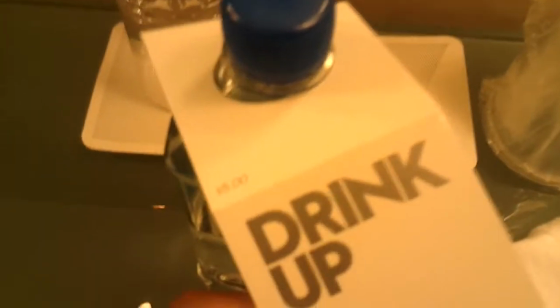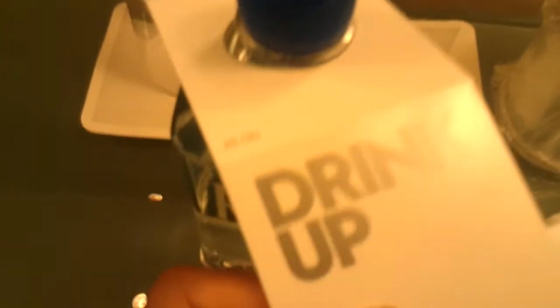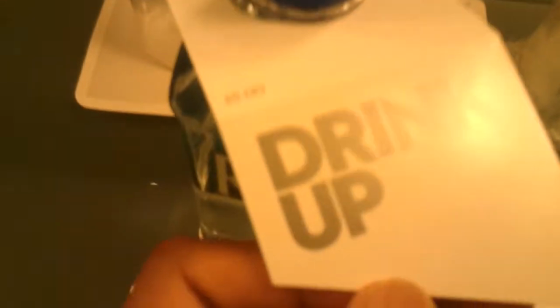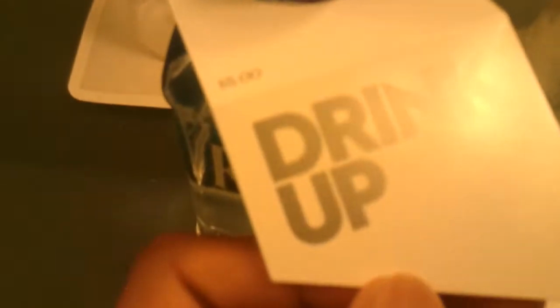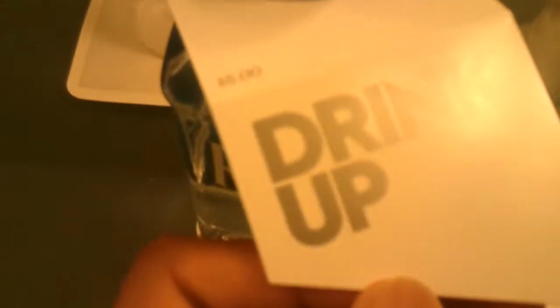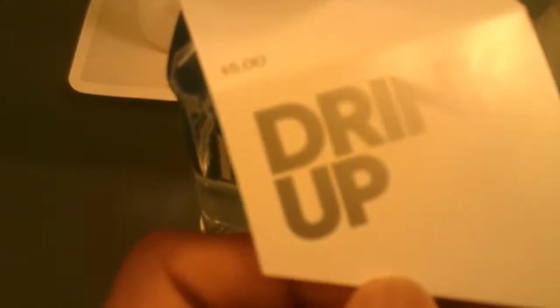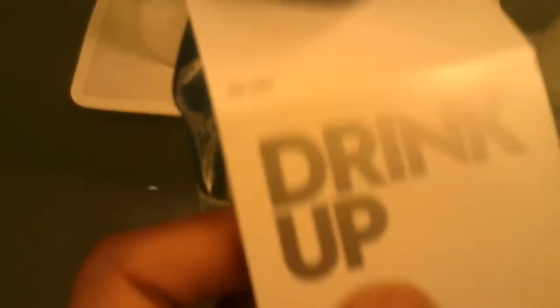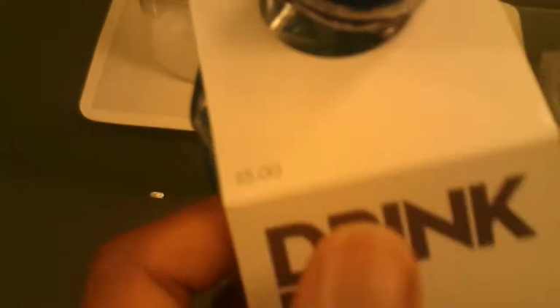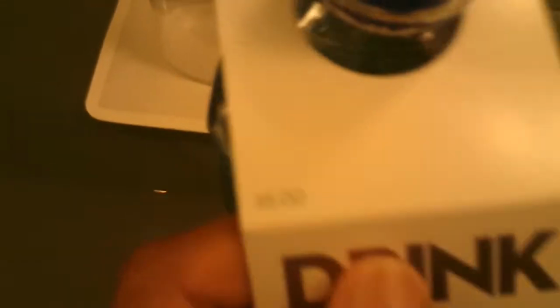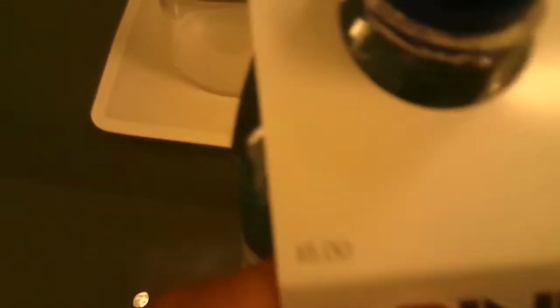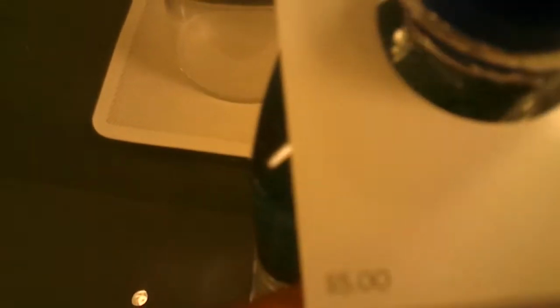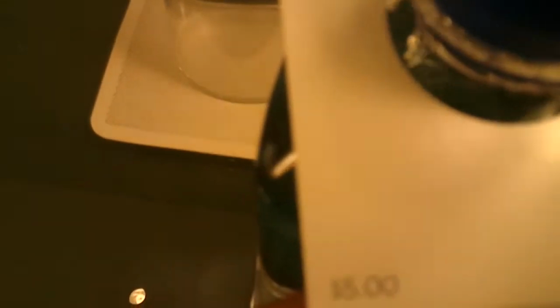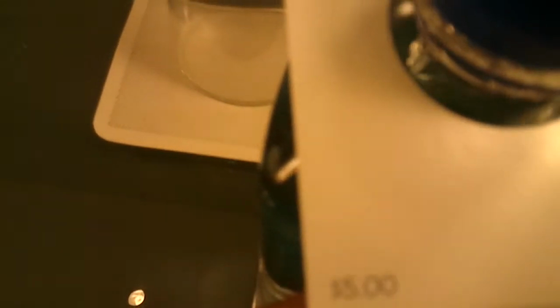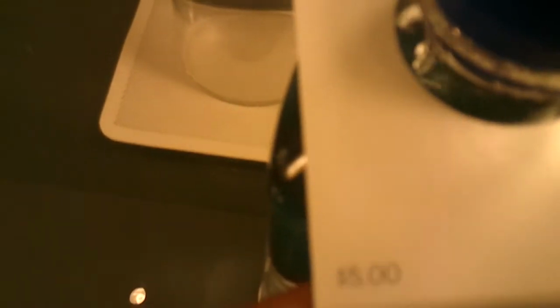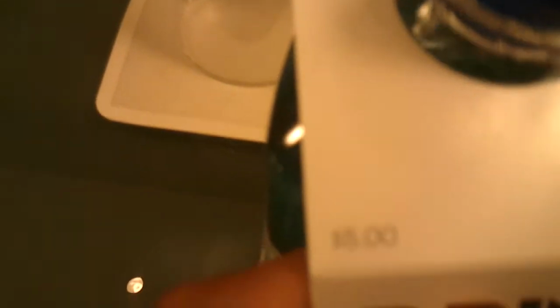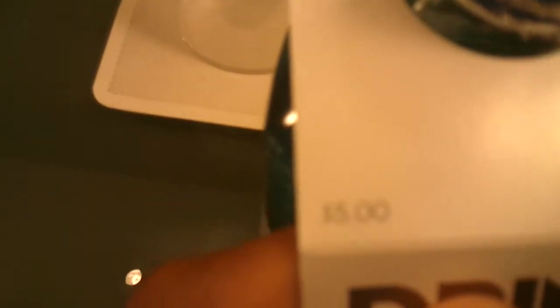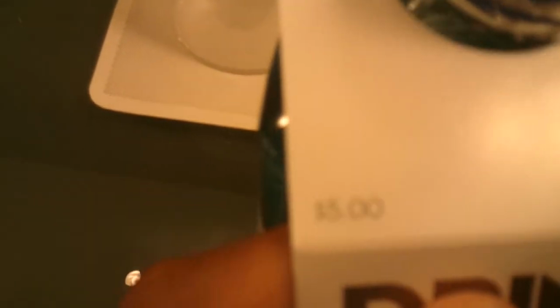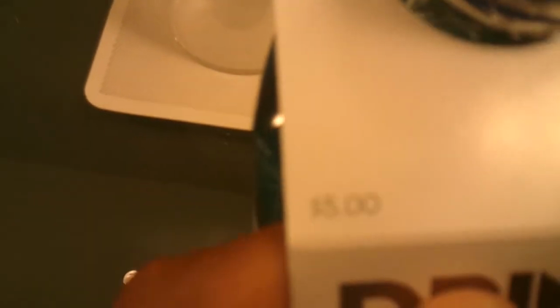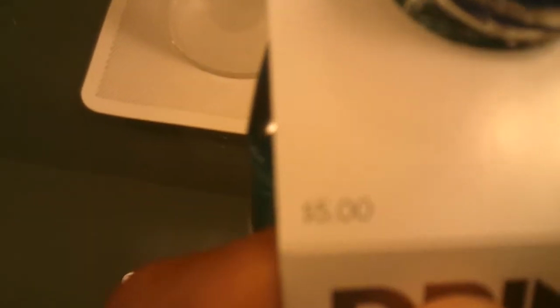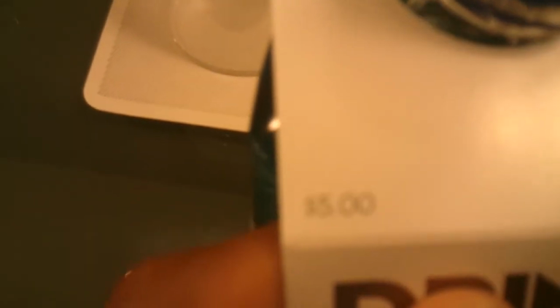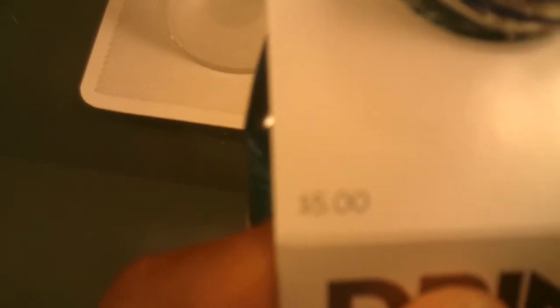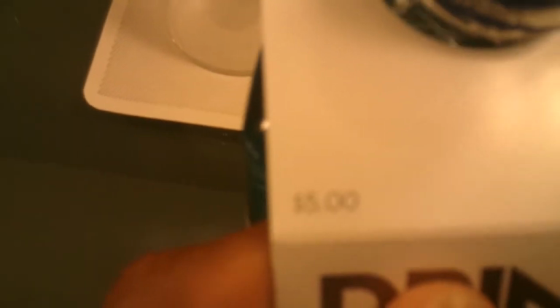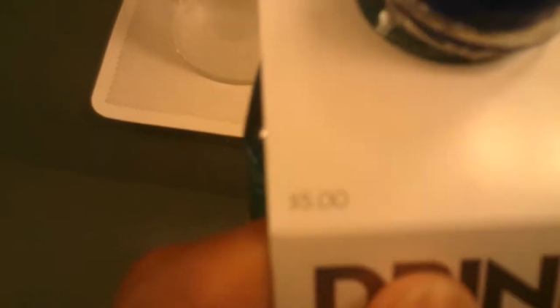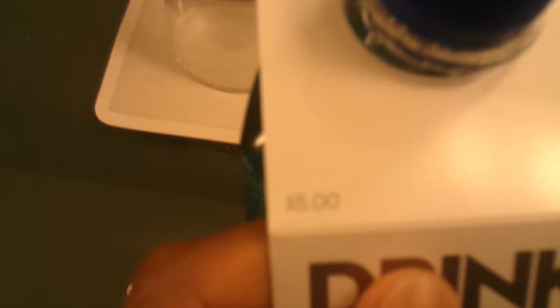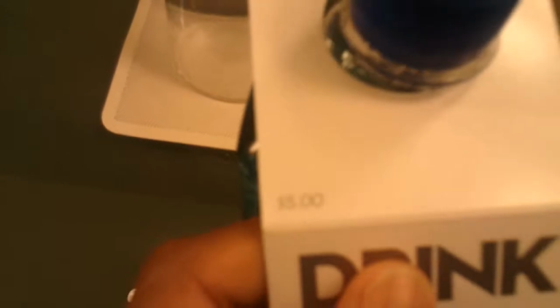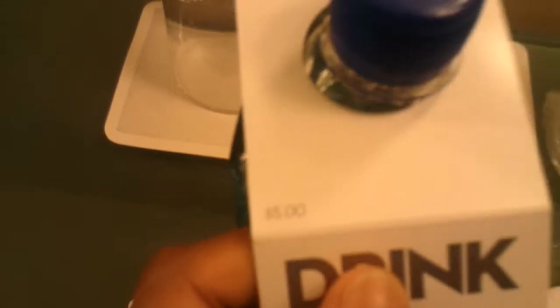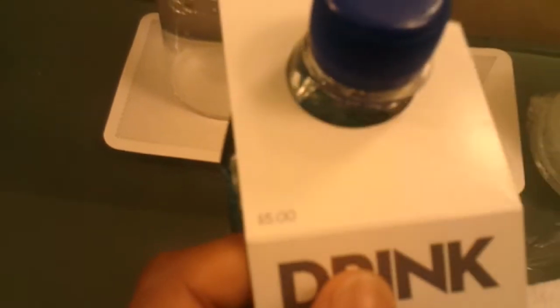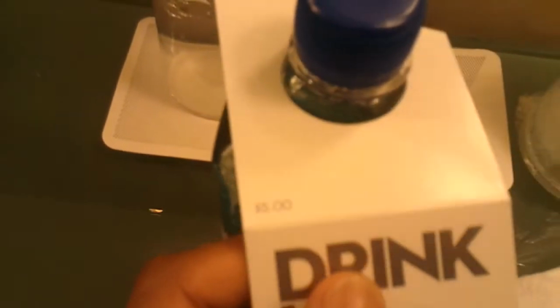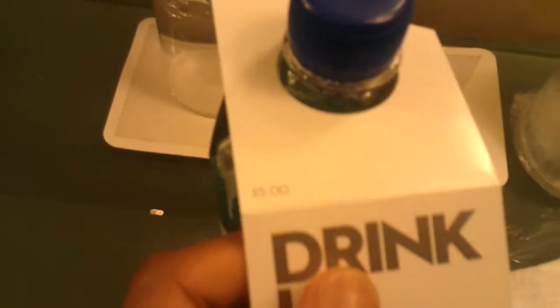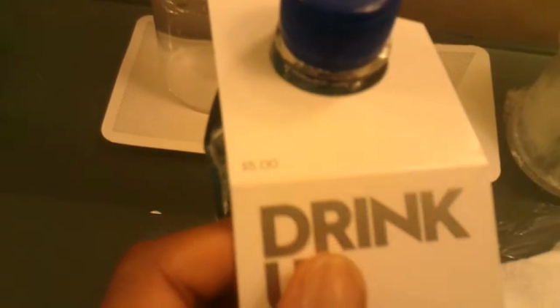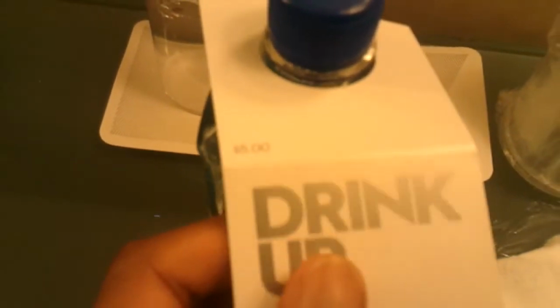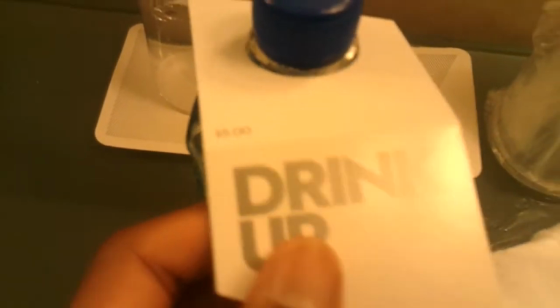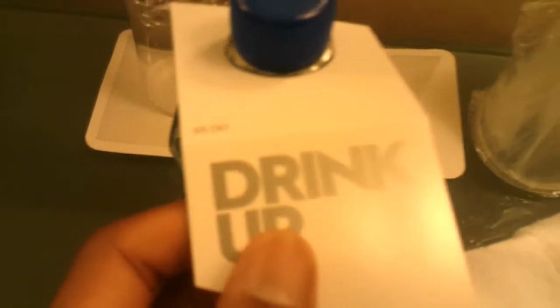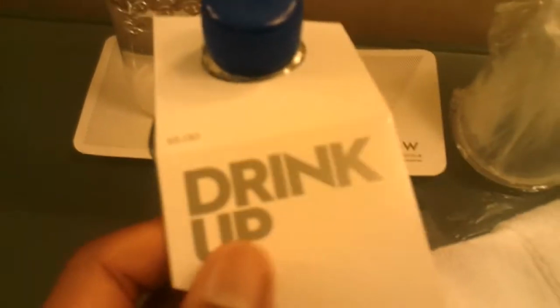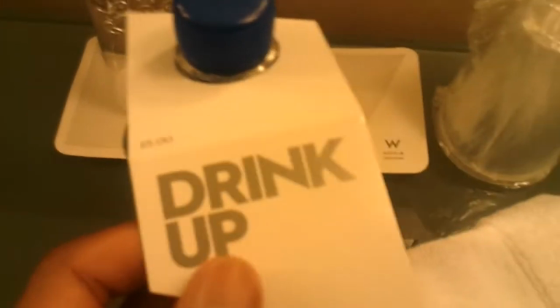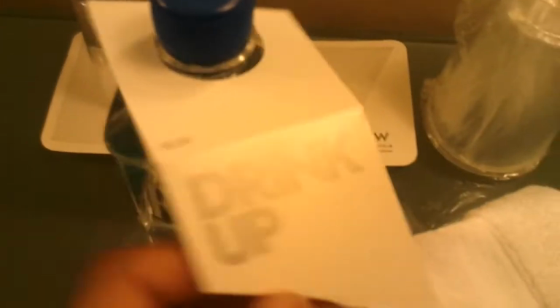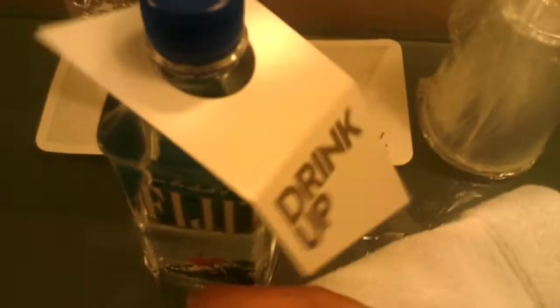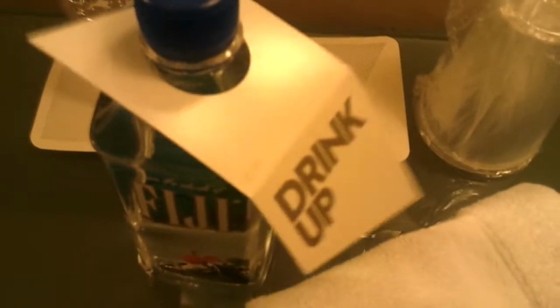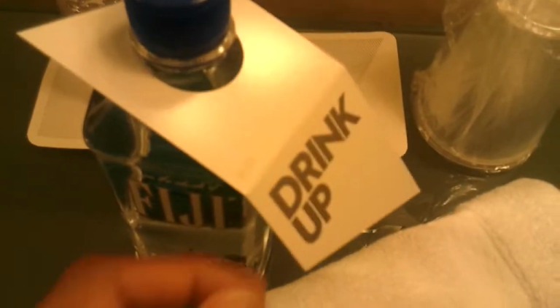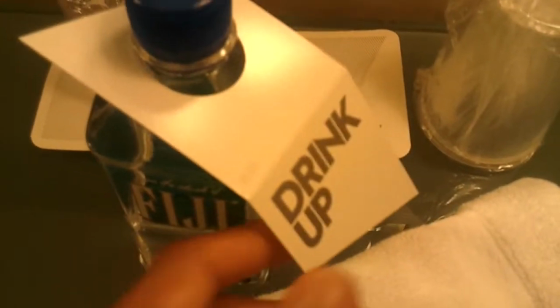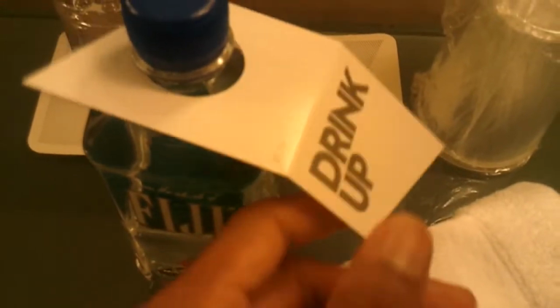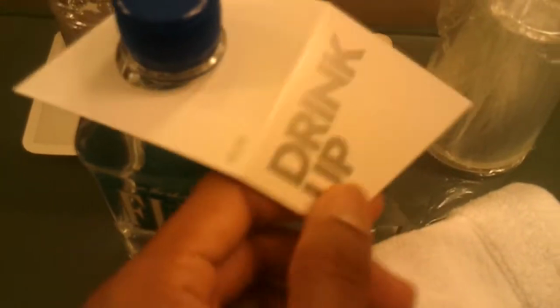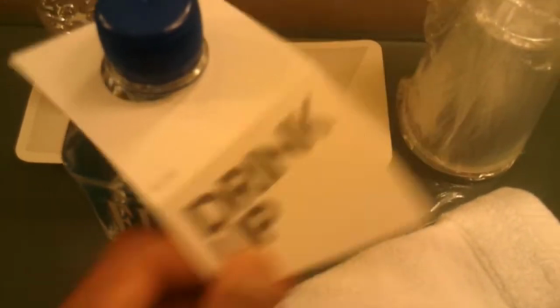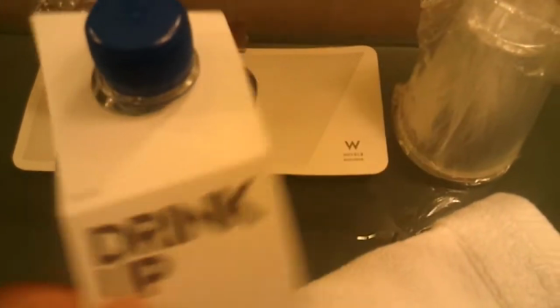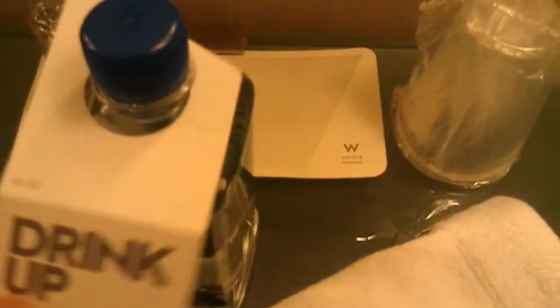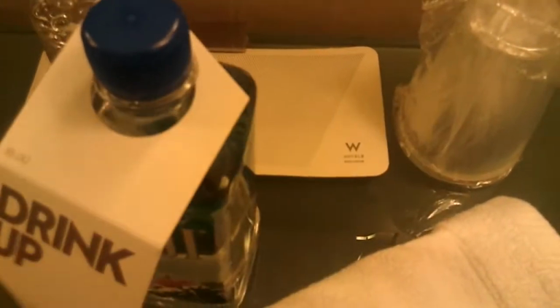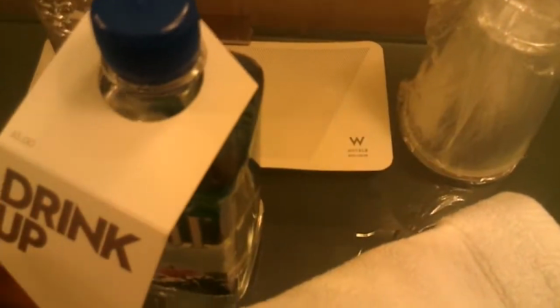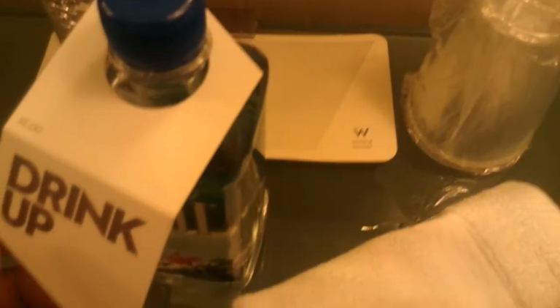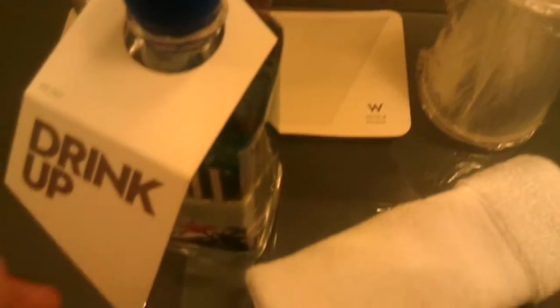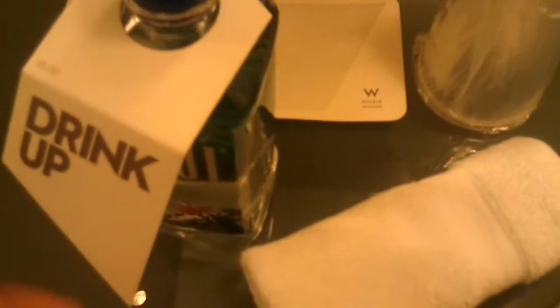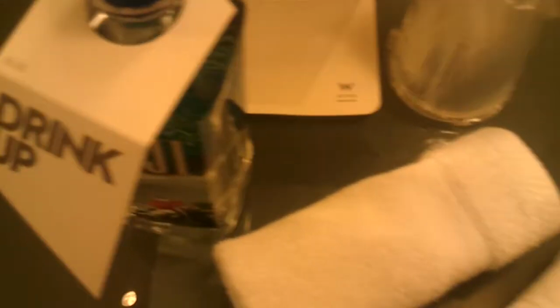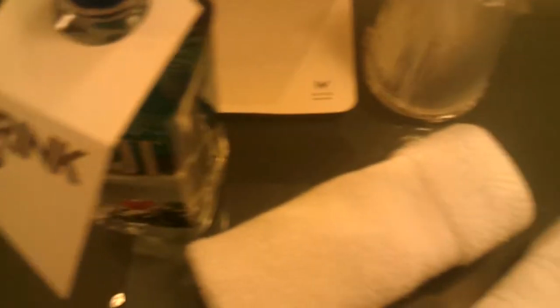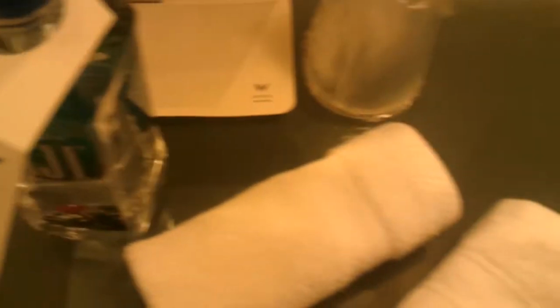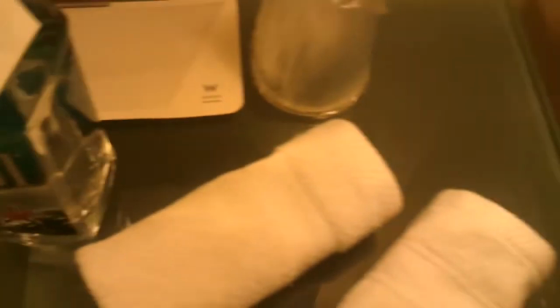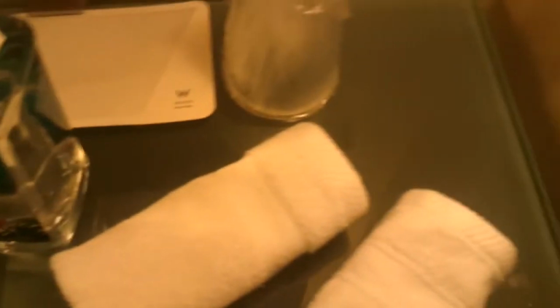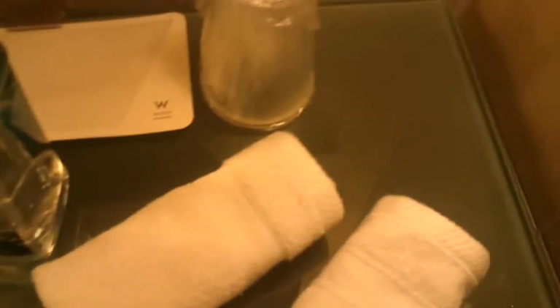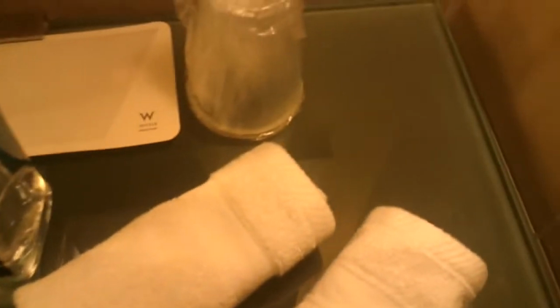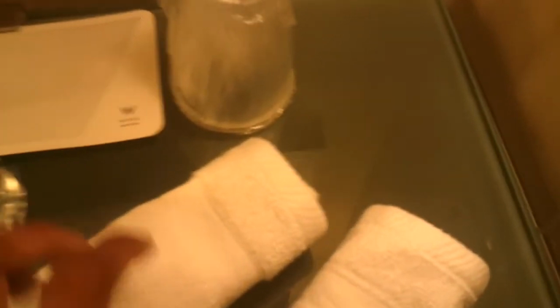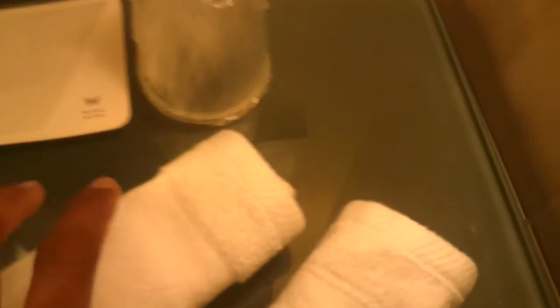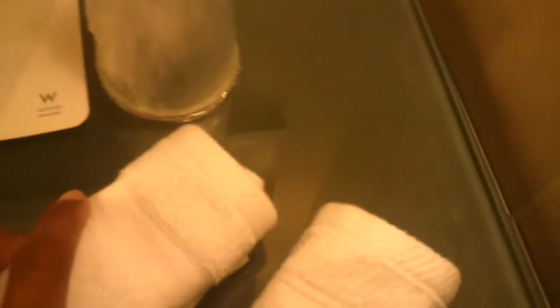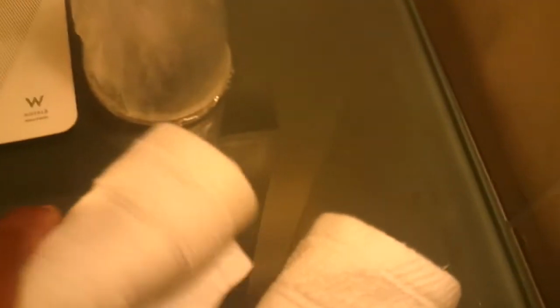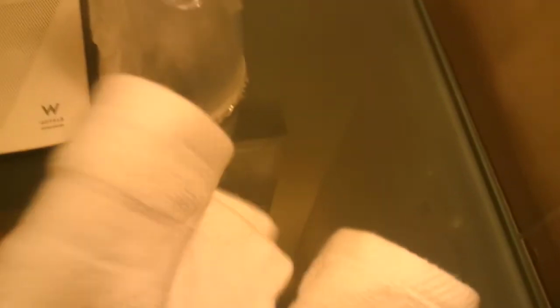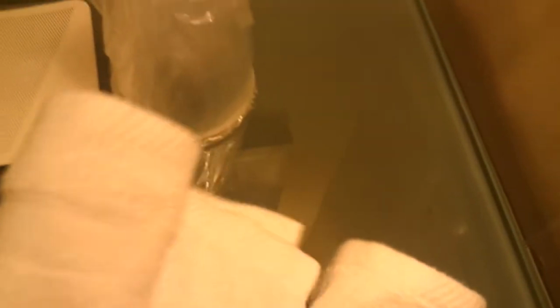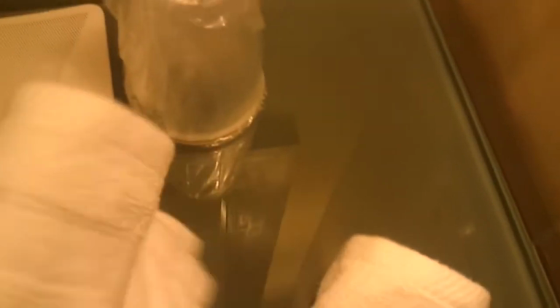Like, it says 'drink up' — five dollars. Everything has these weird tags on them, so you've got to watch out for that.